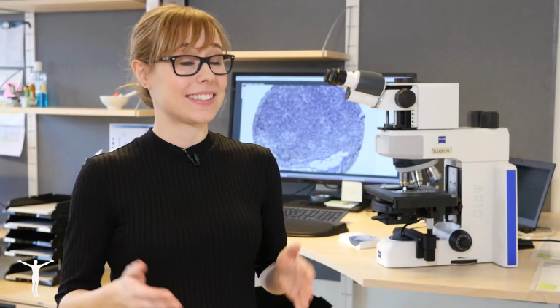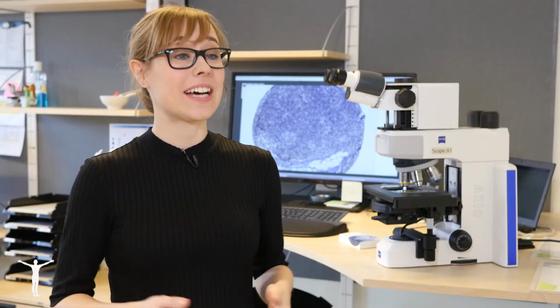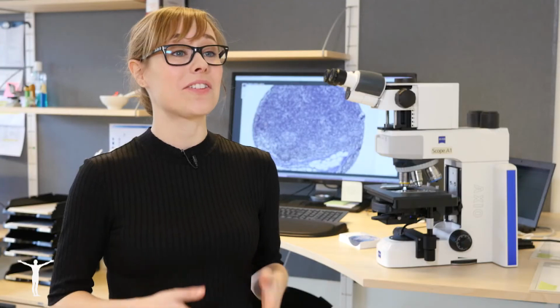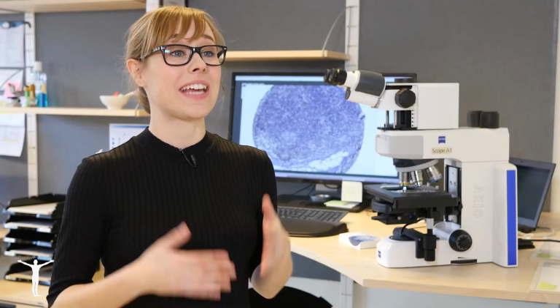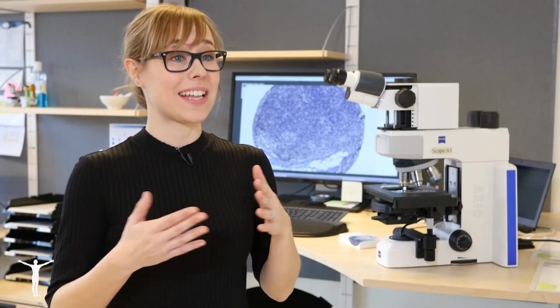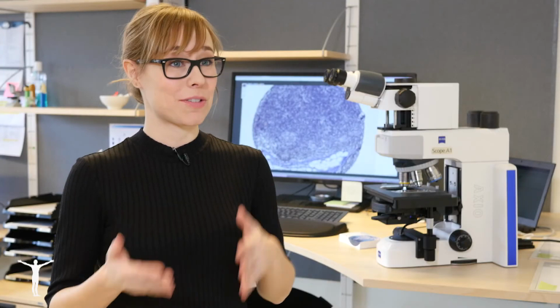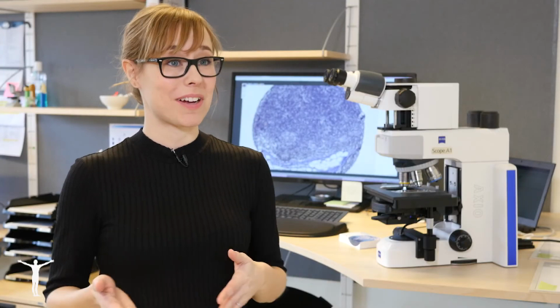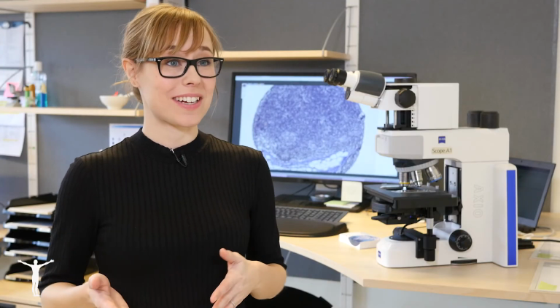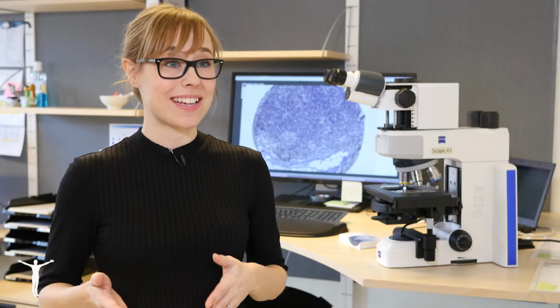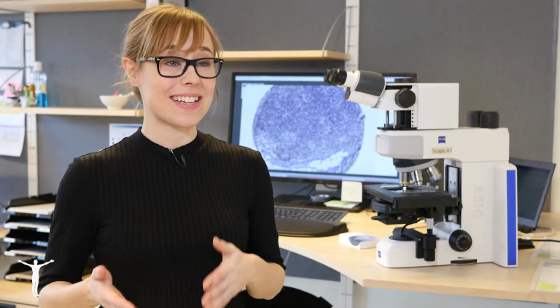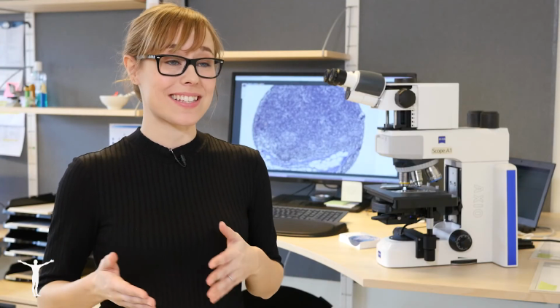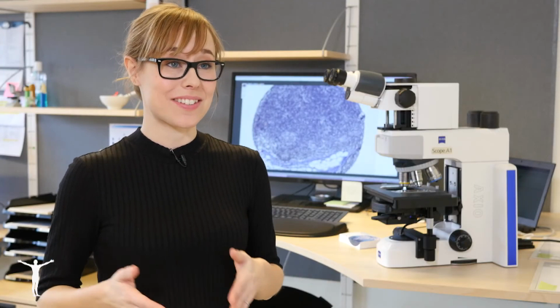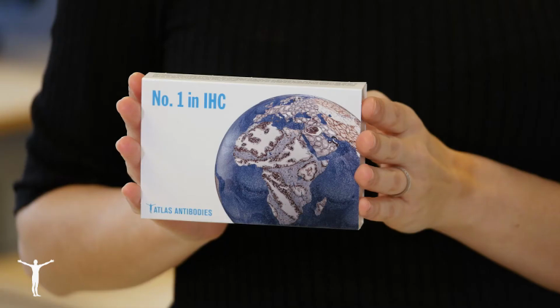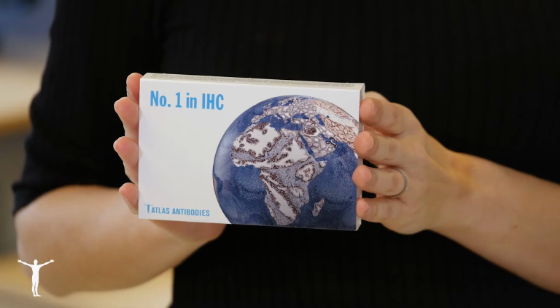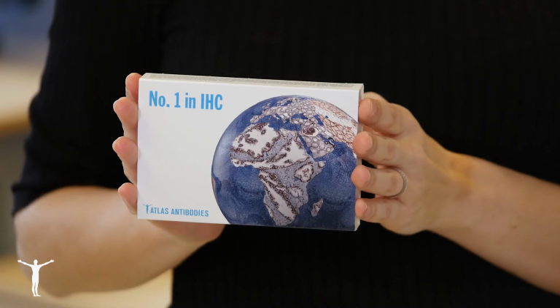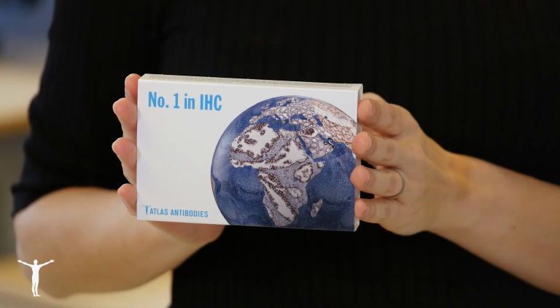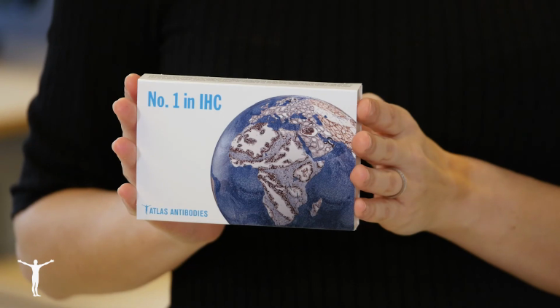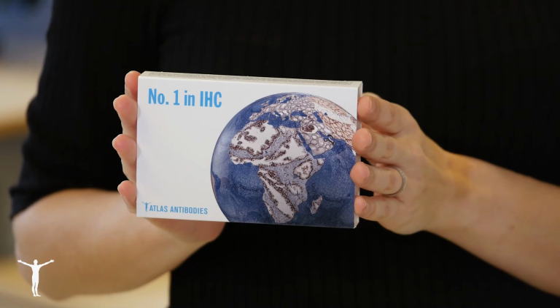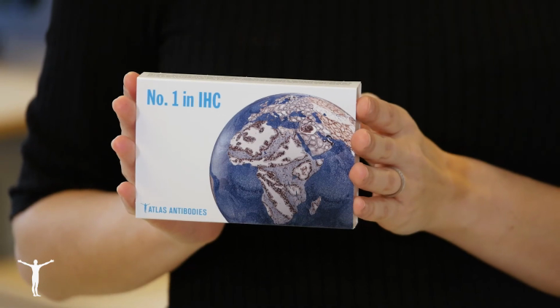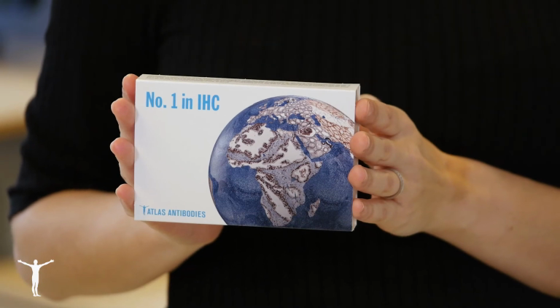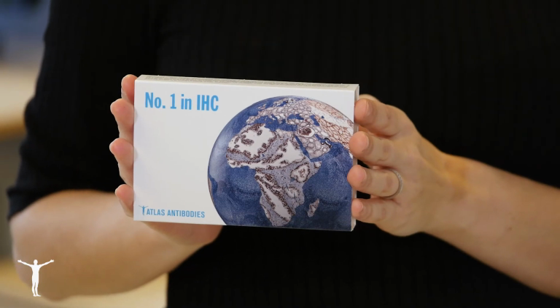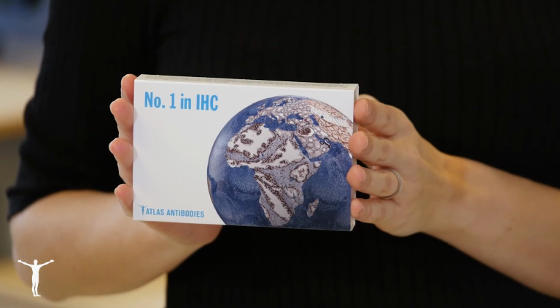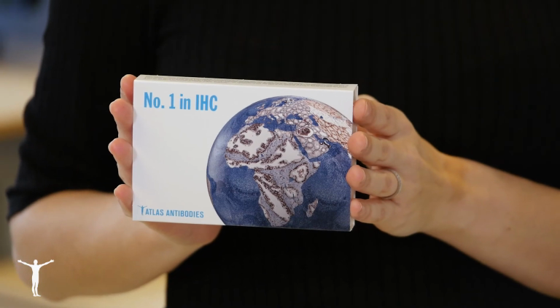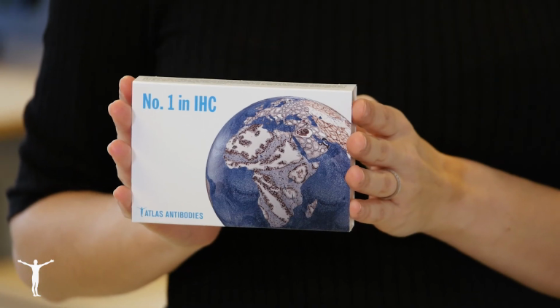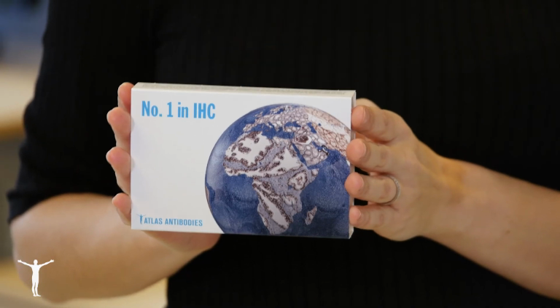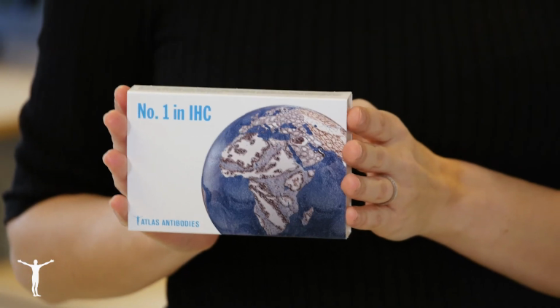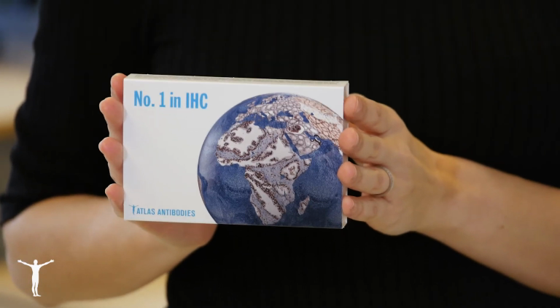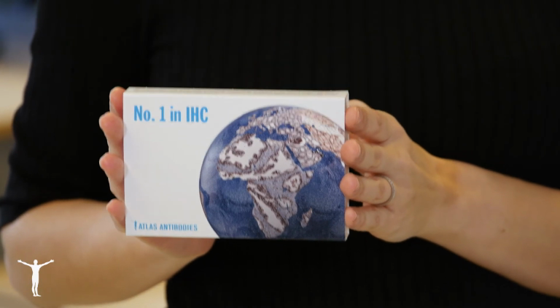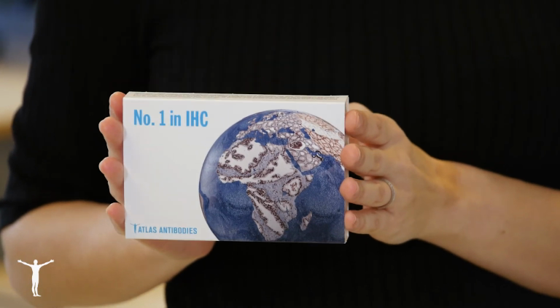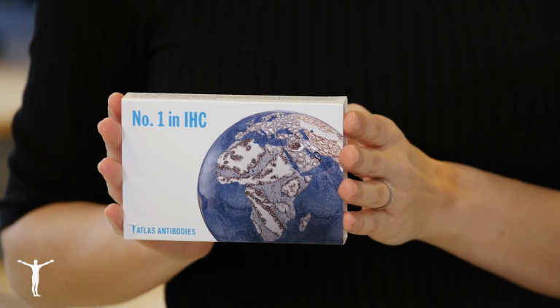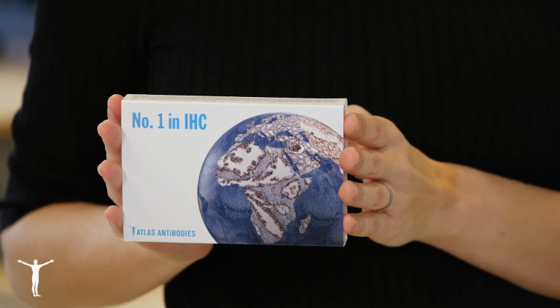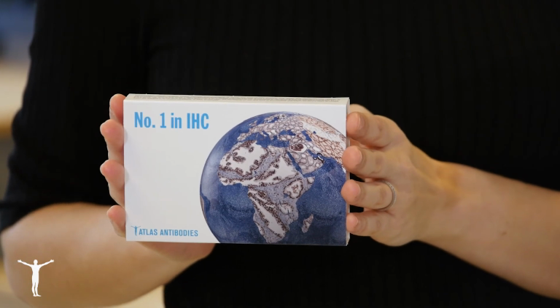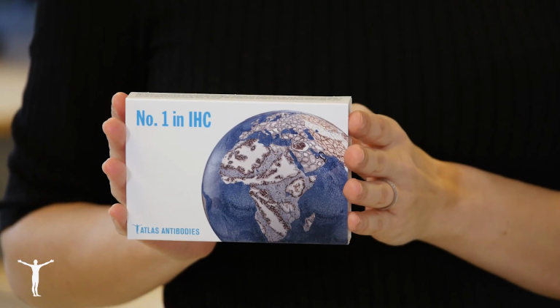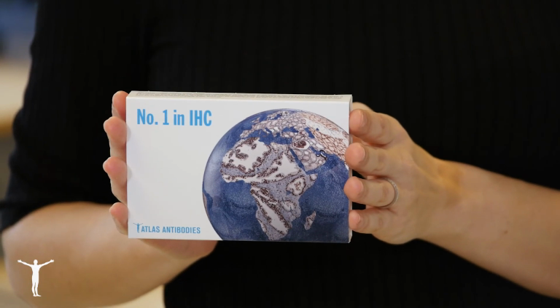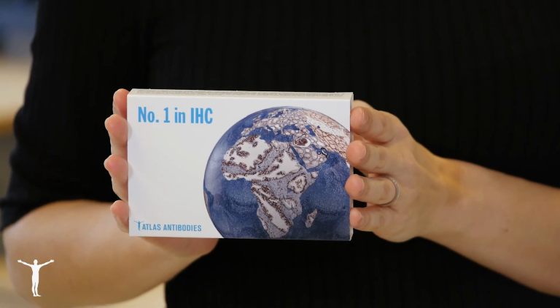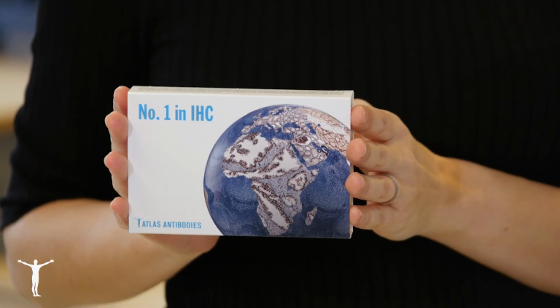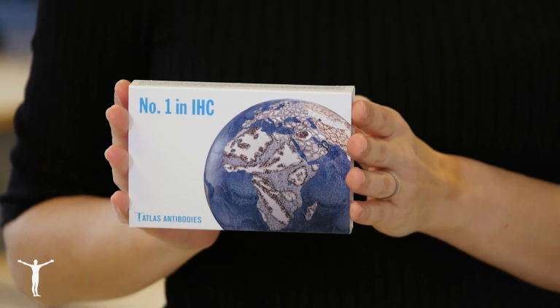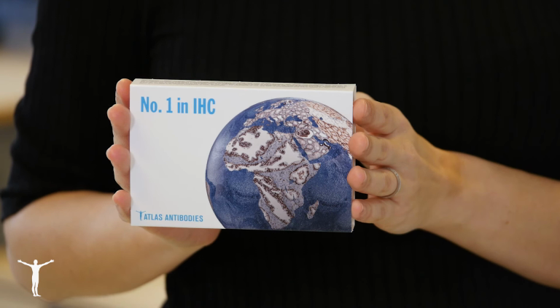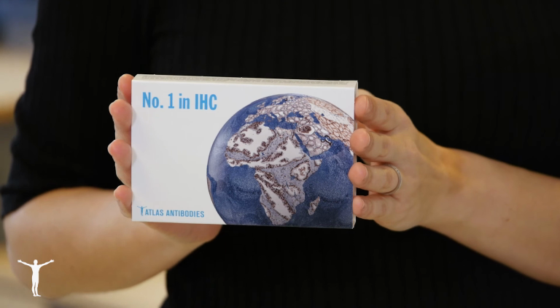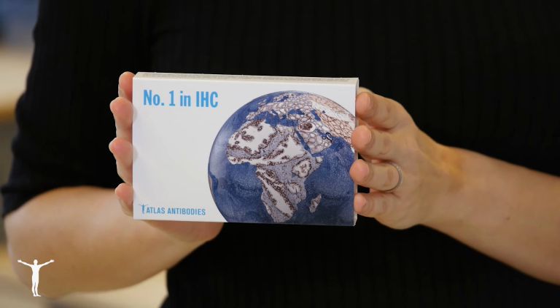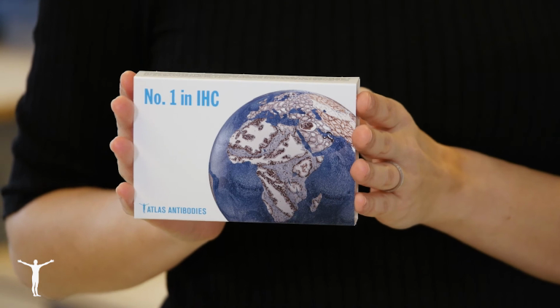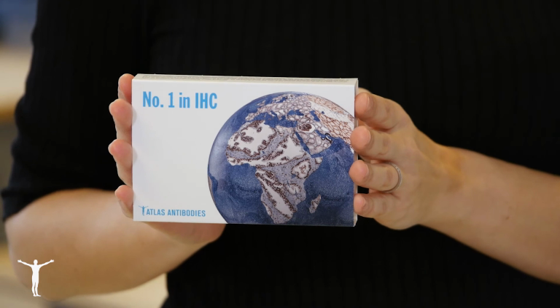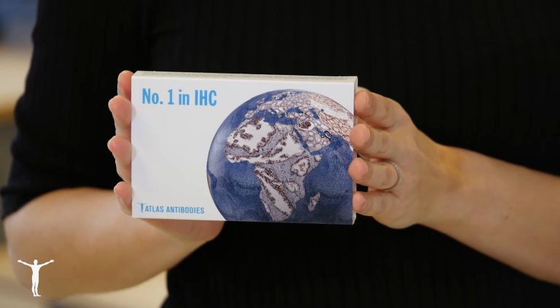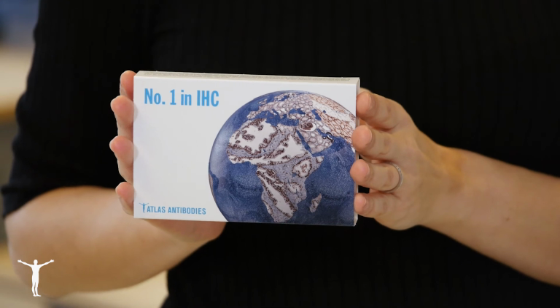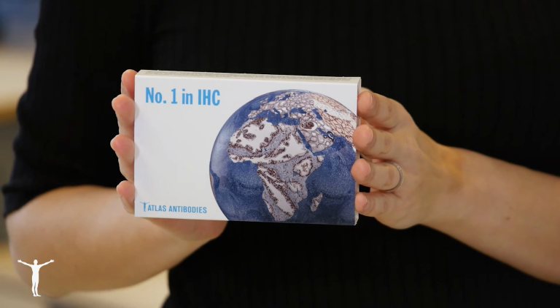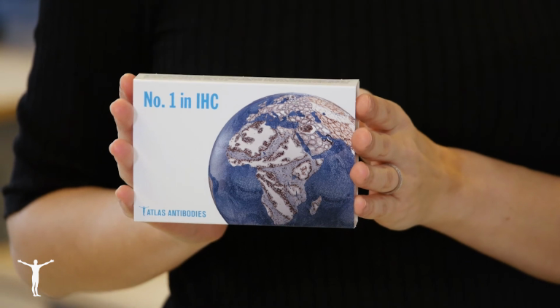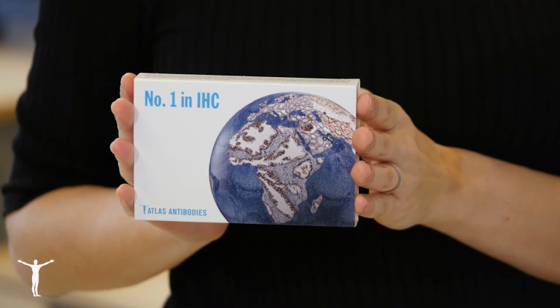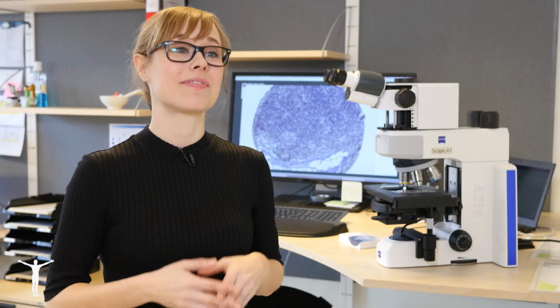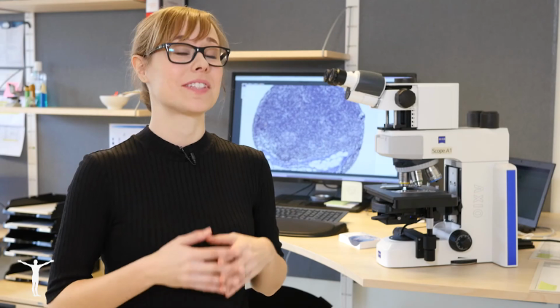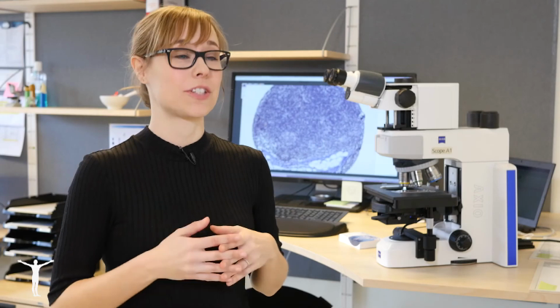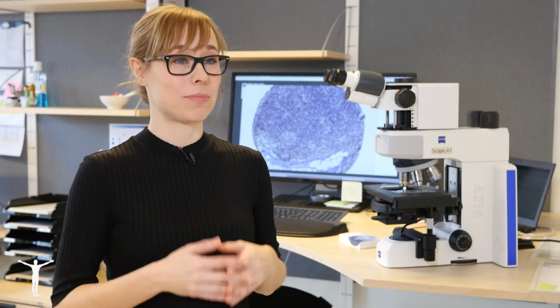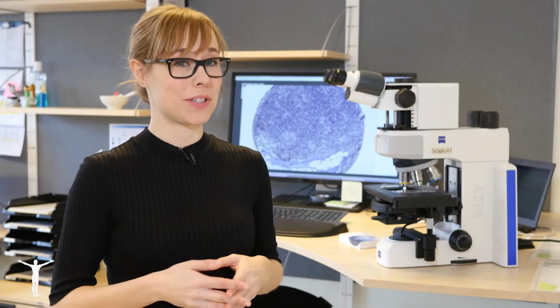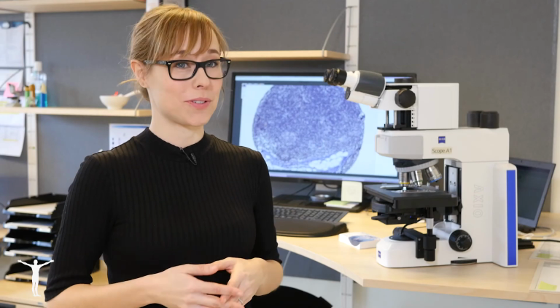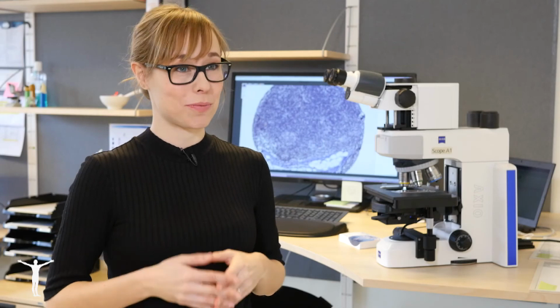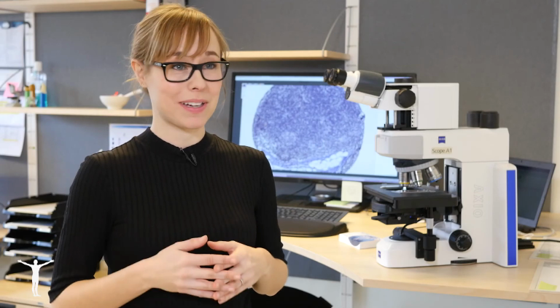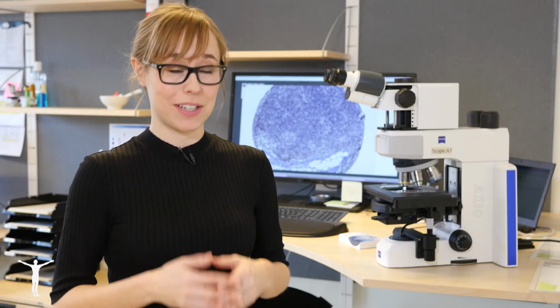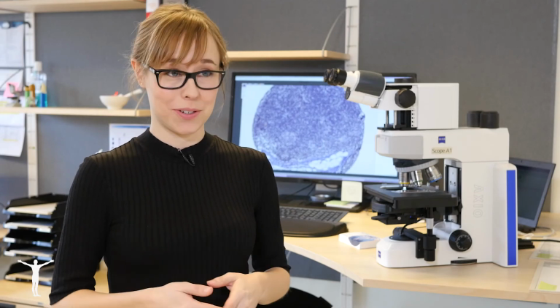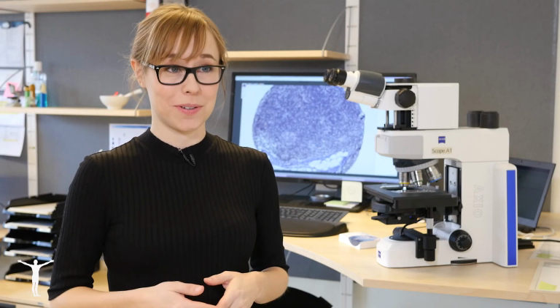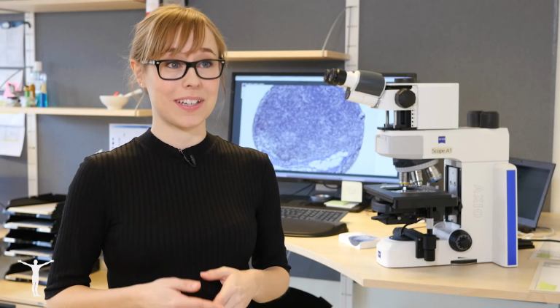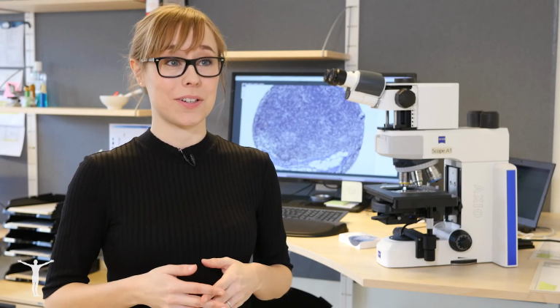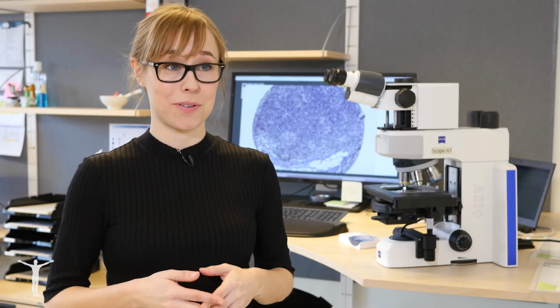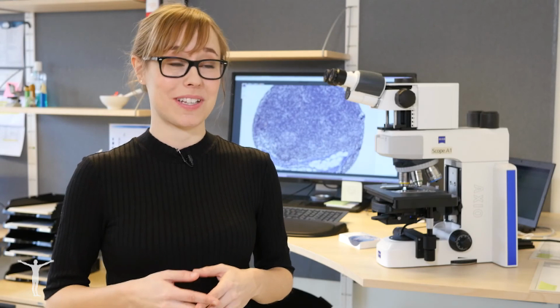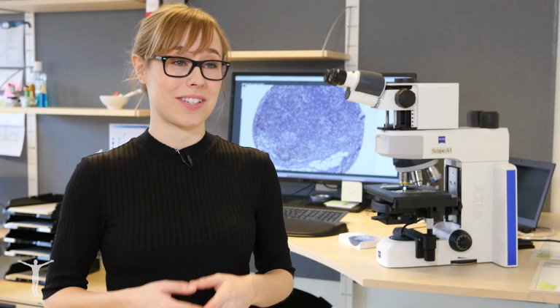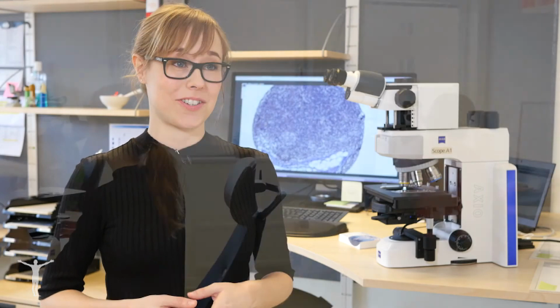Now the antibody is validated, guaranteed, and ready for the next step in its journey to be used by you in your research.